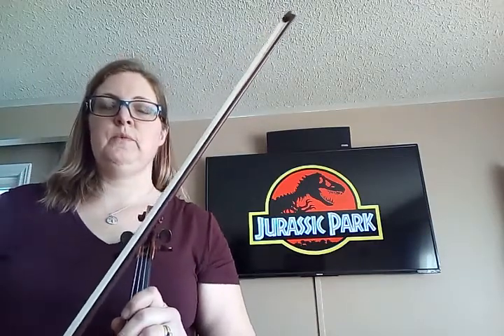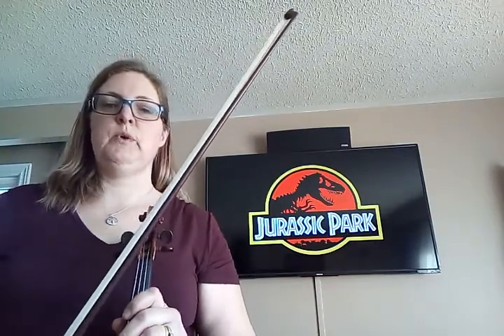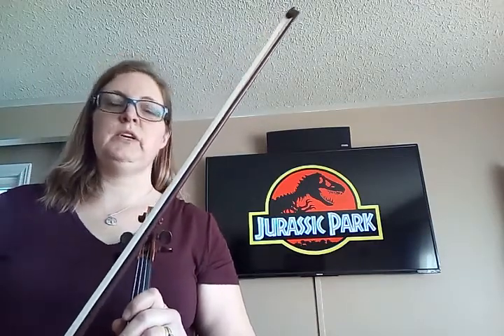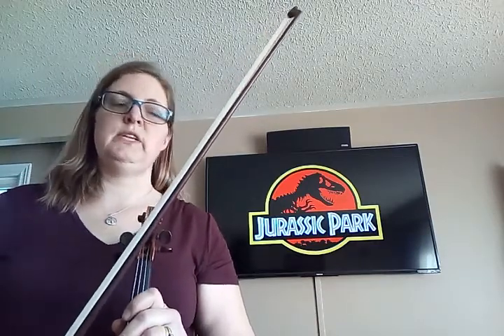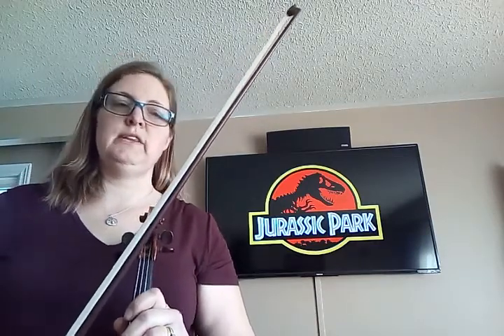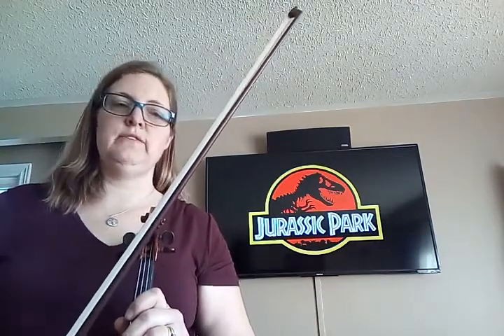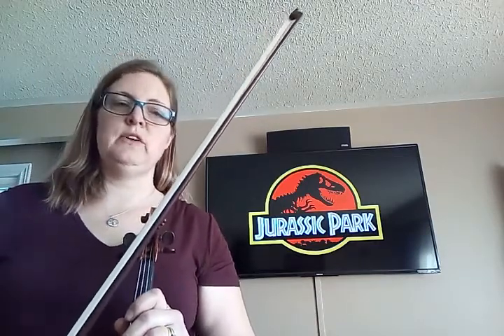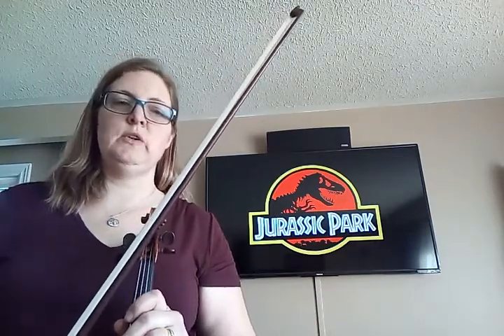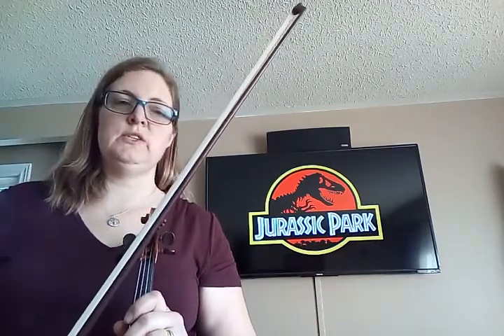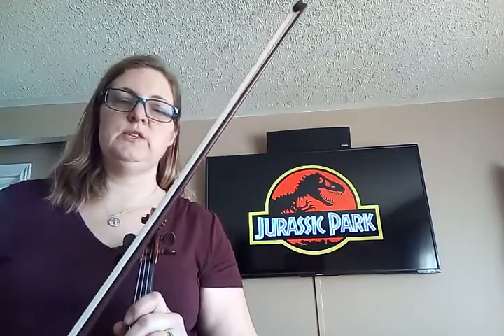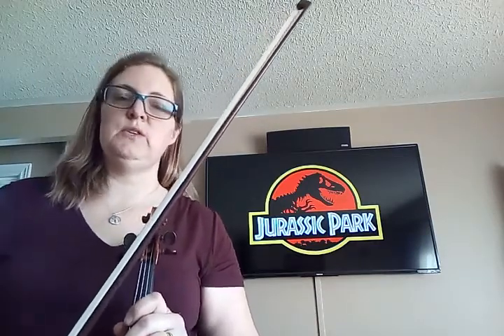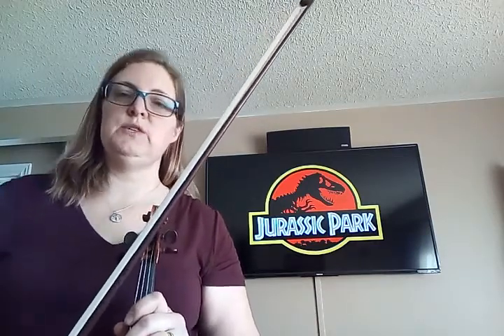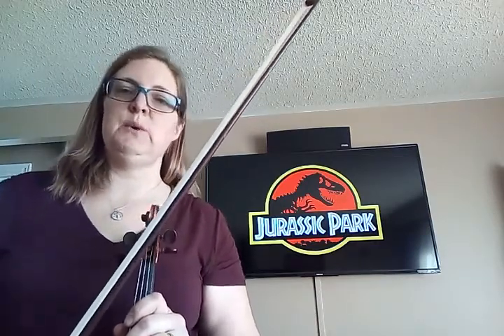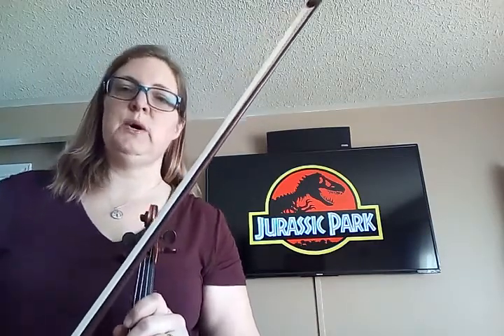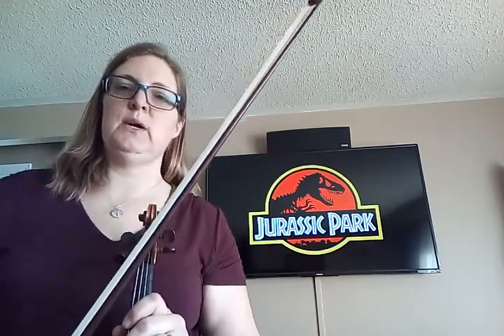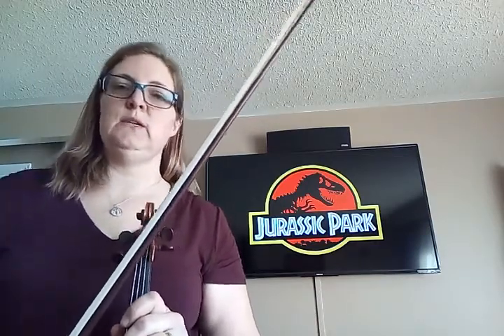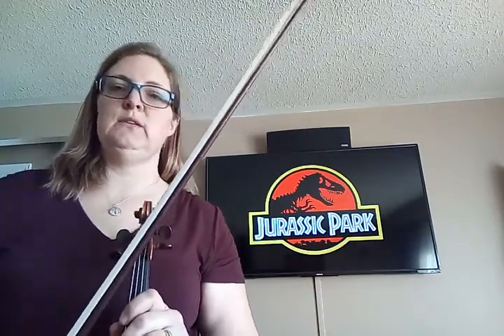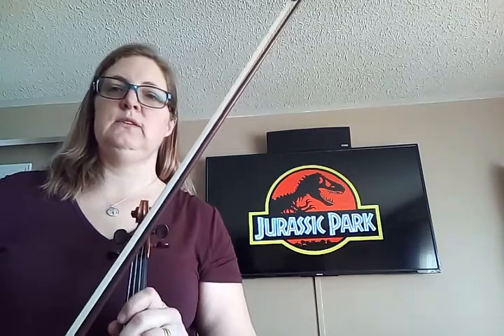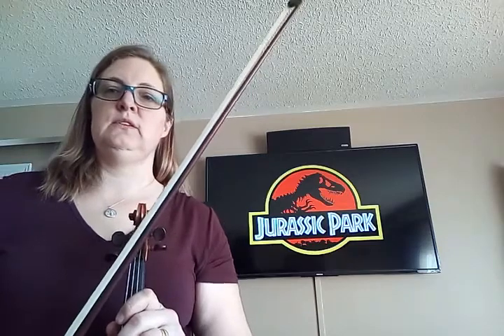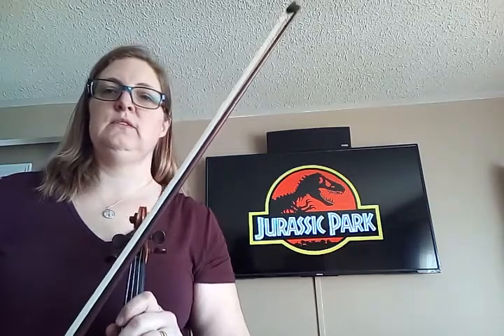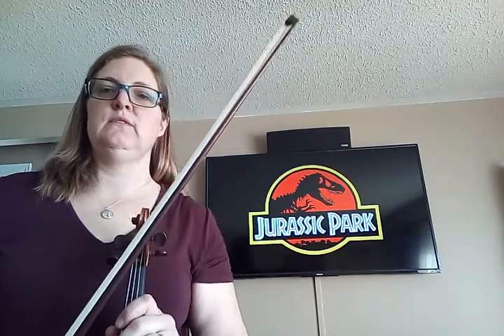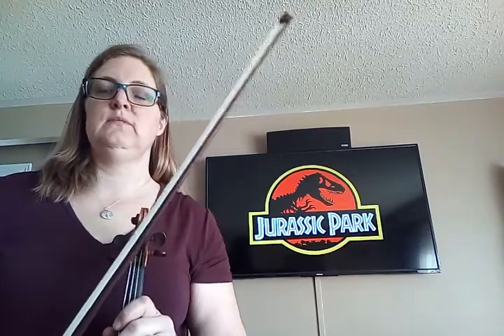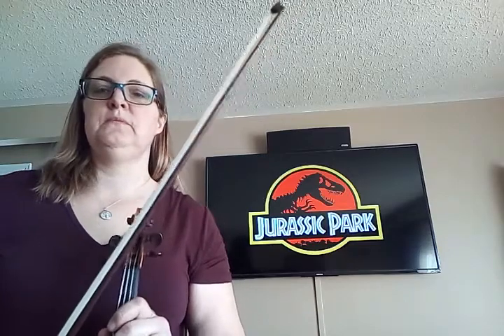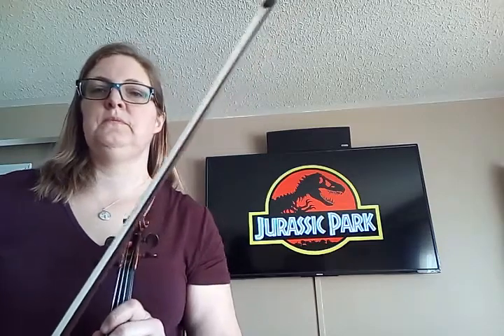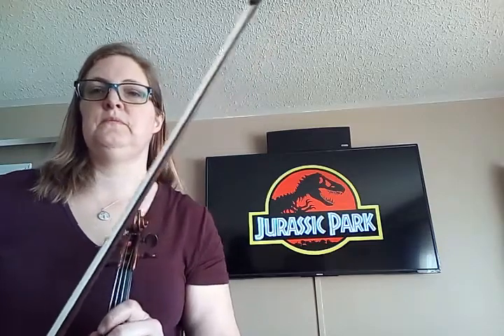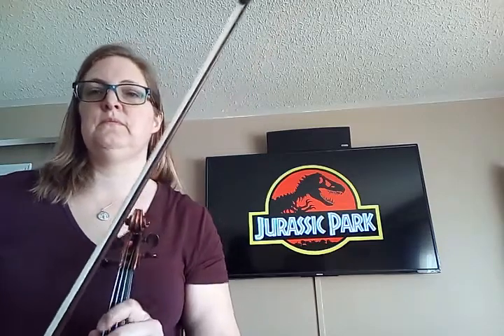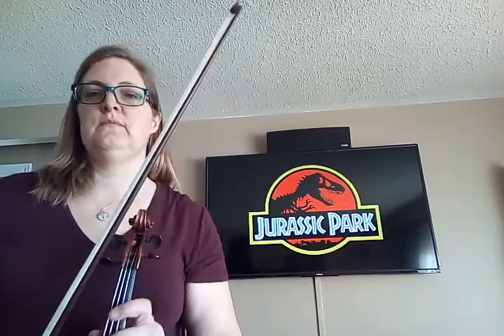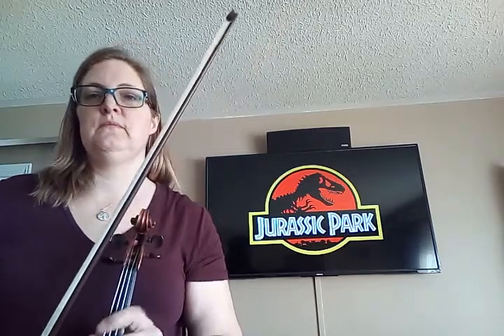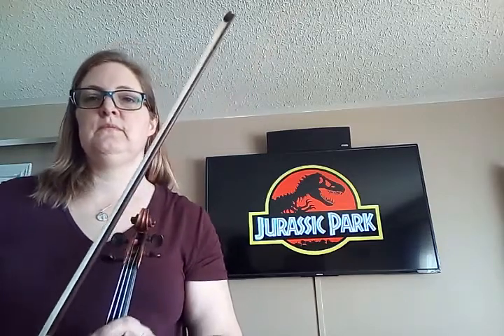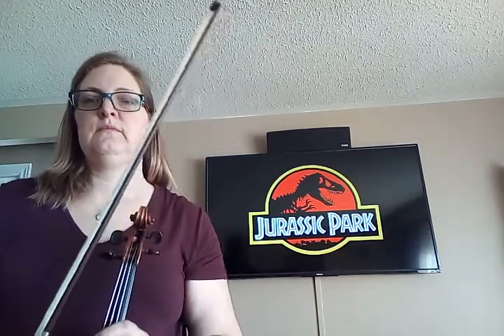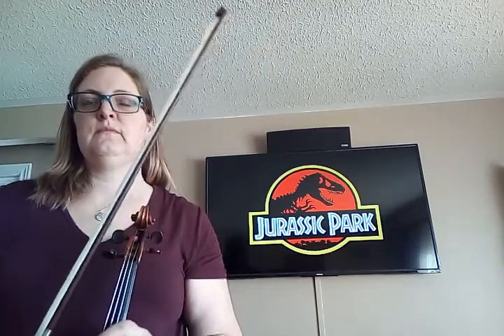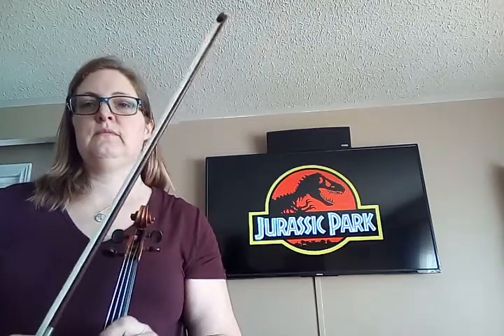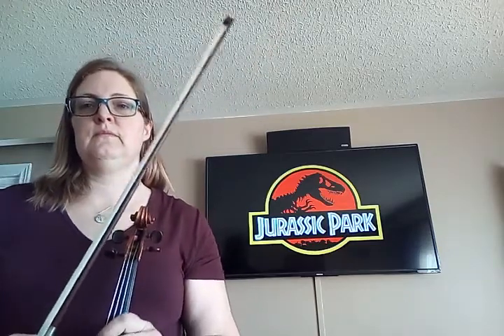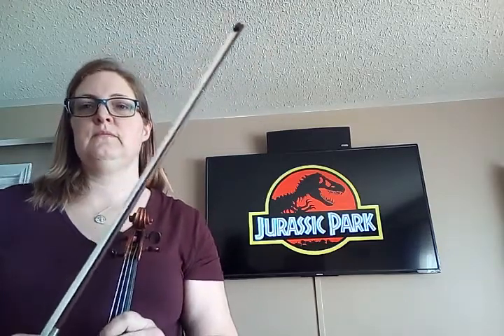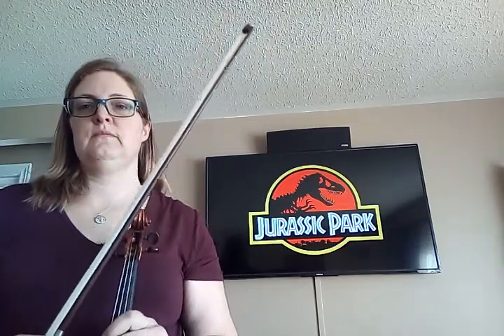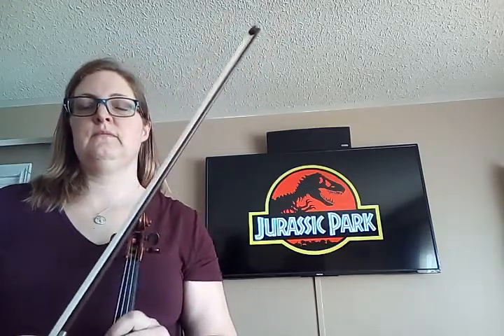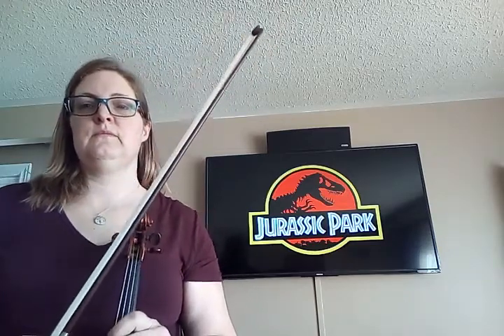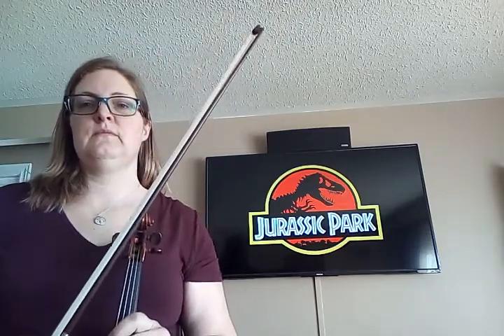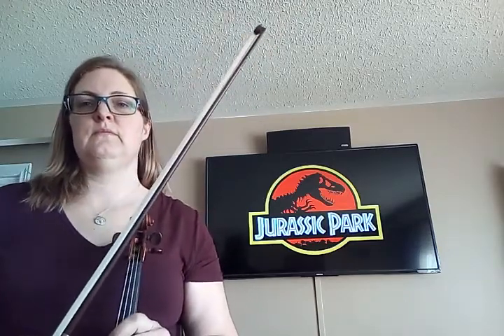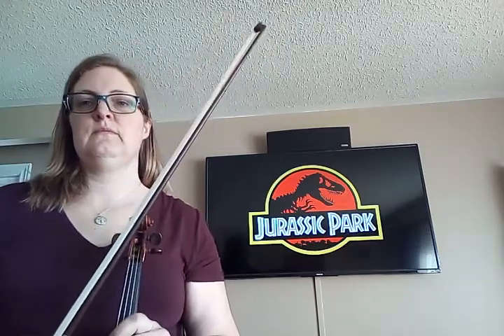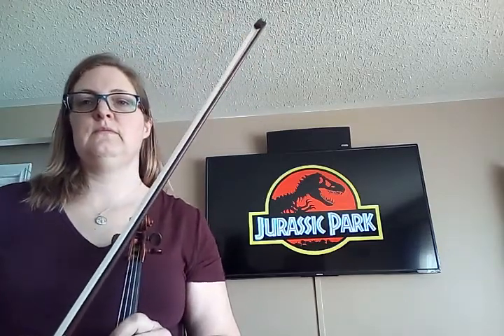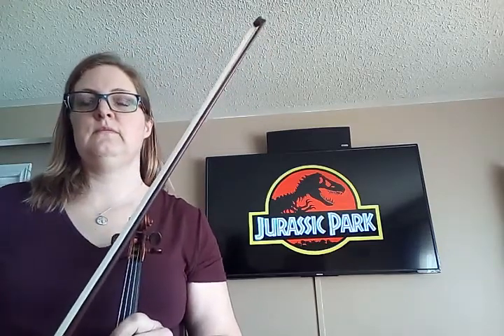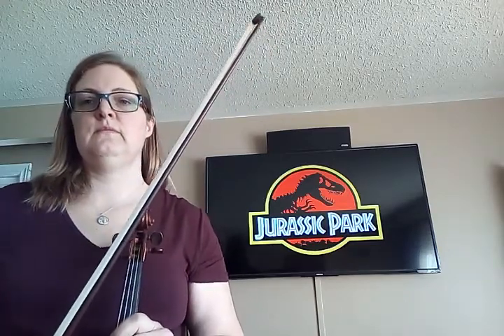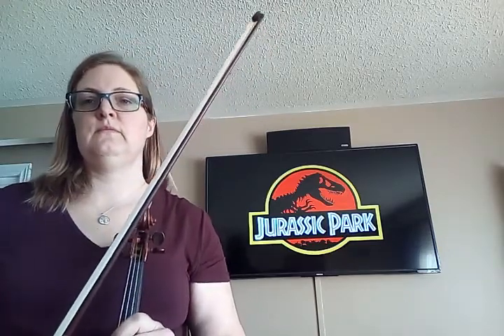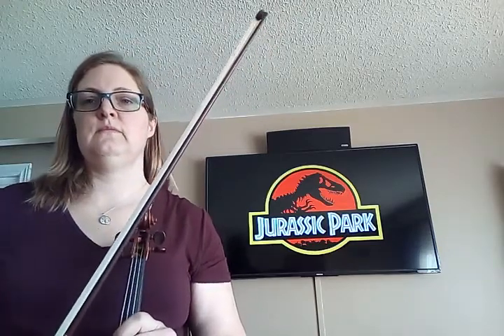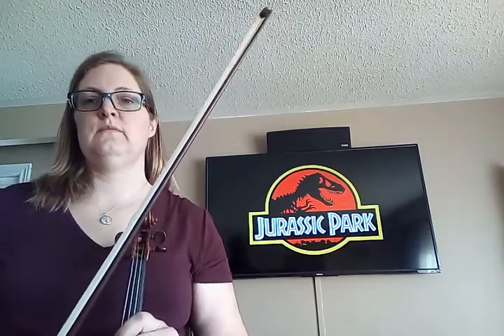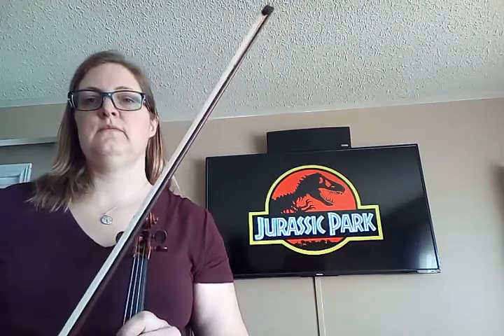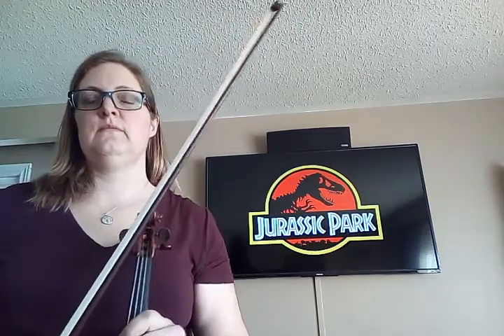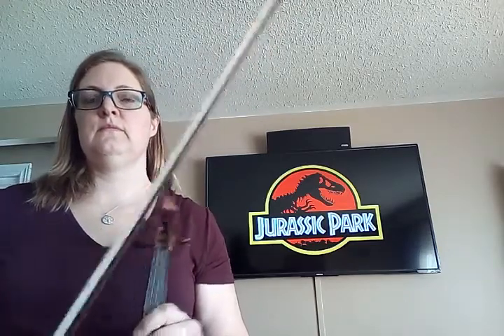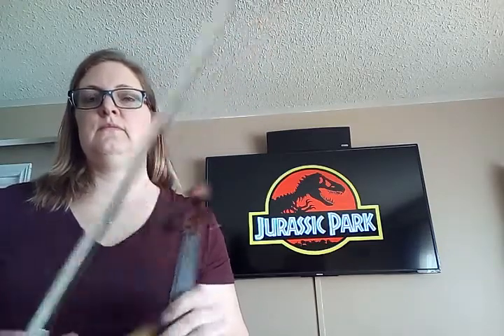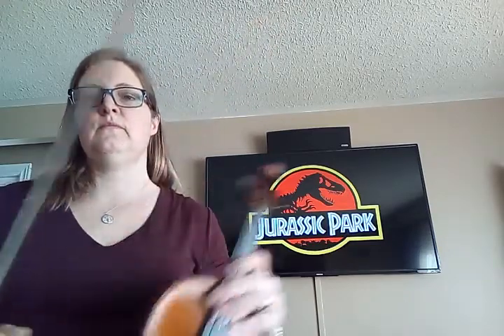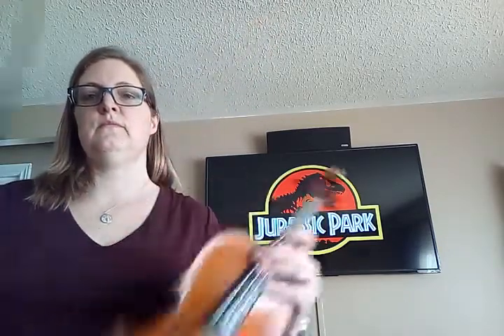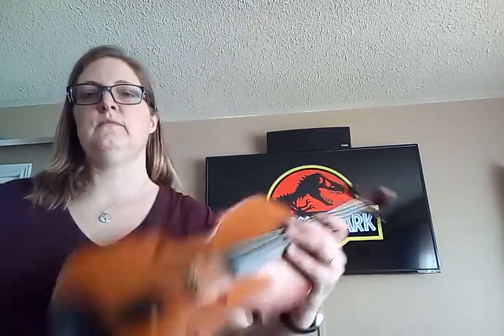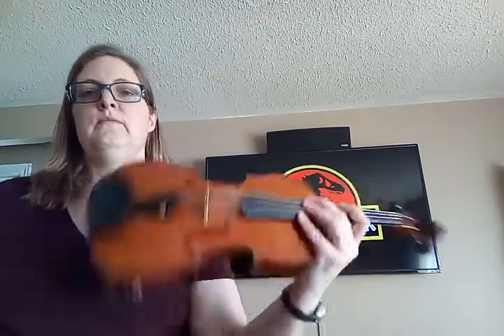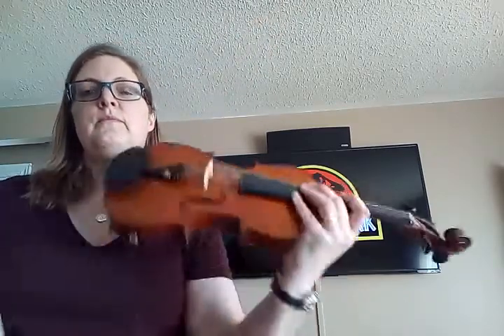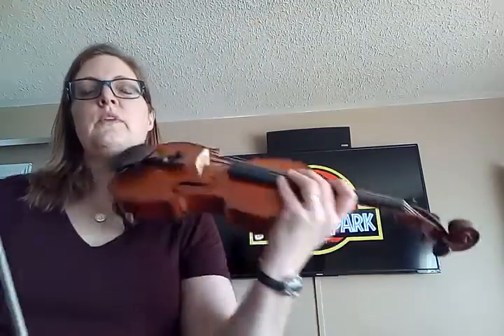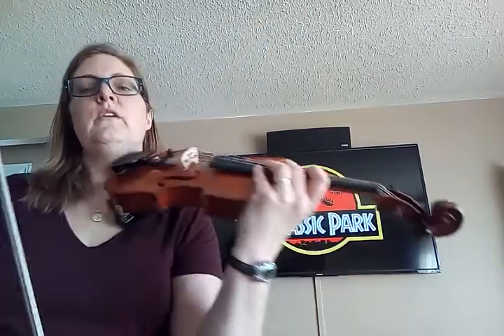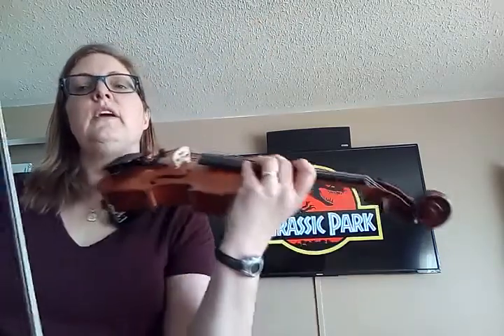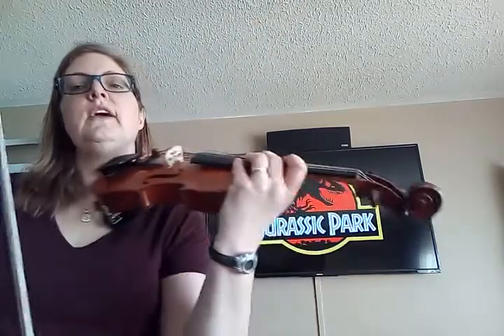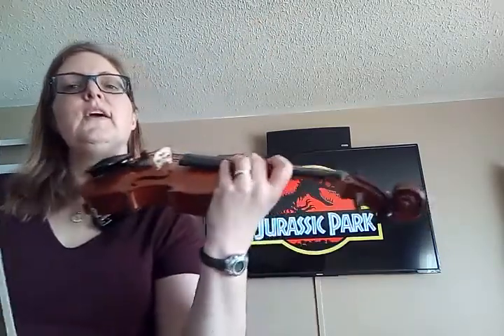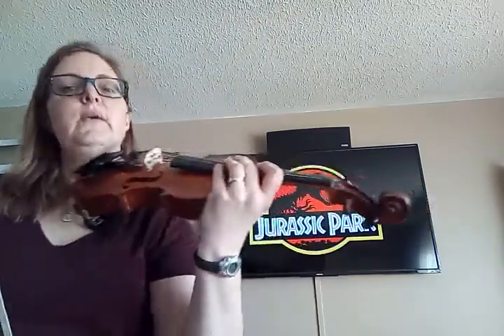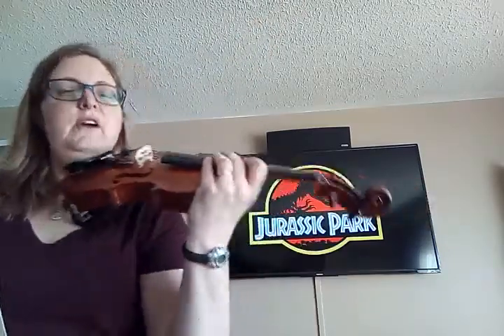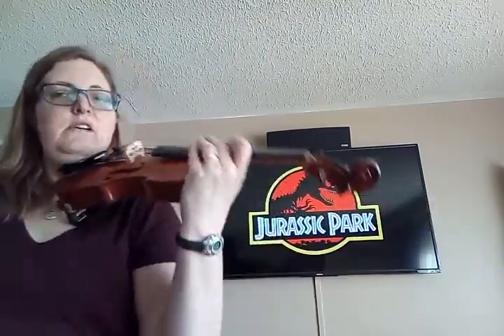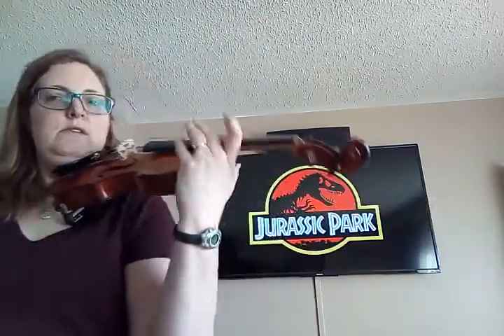We're going to let the violas do this part. Okay, here we go.